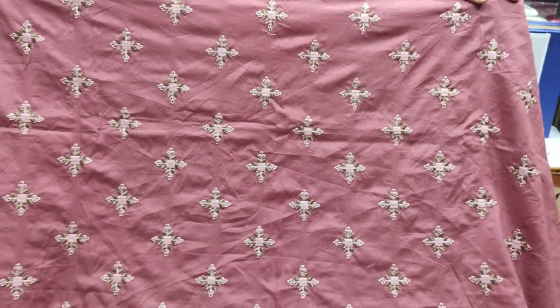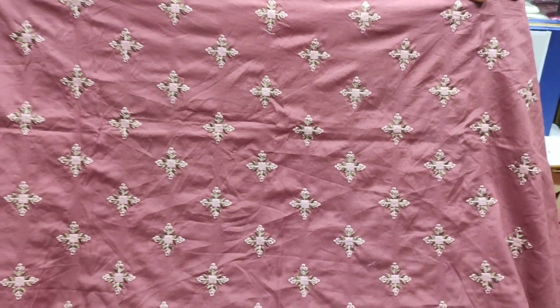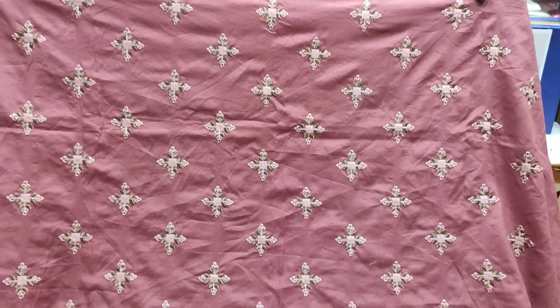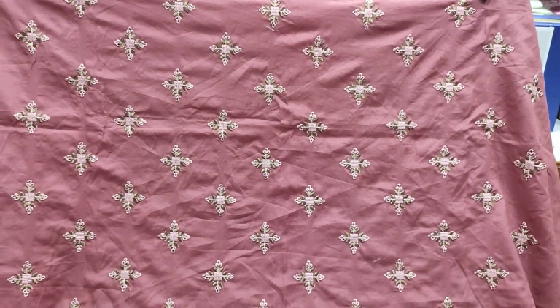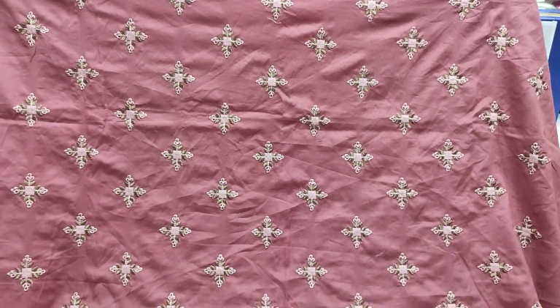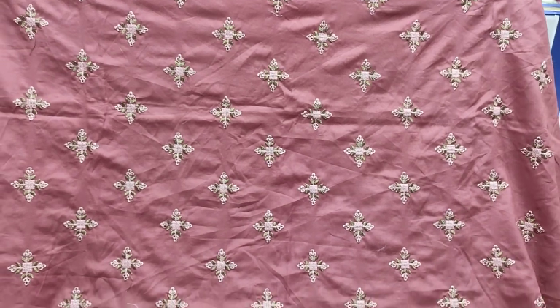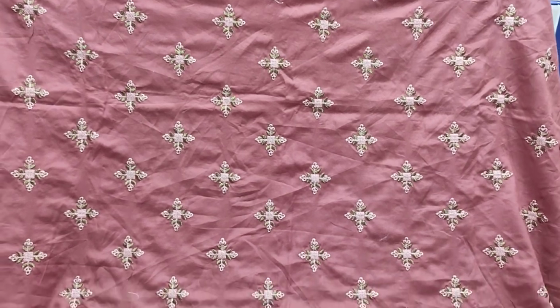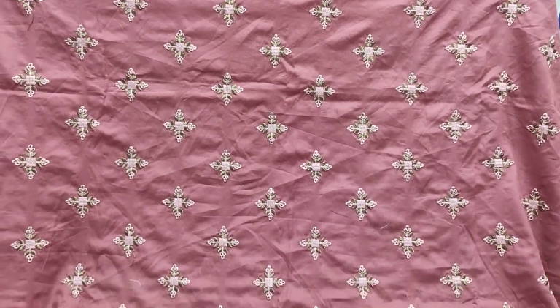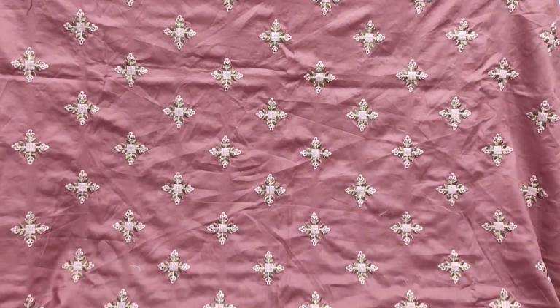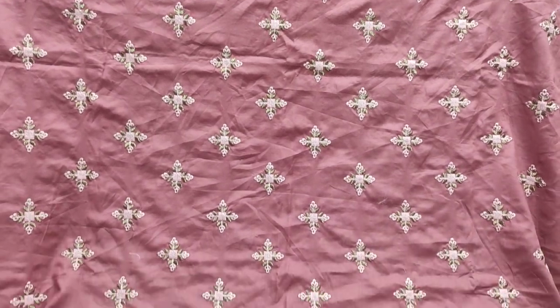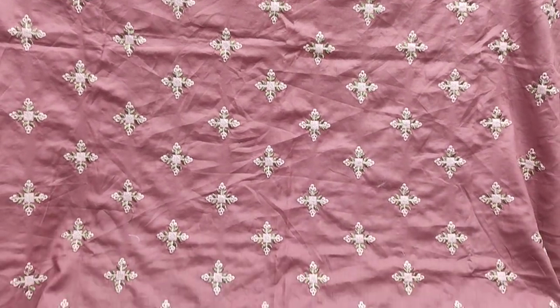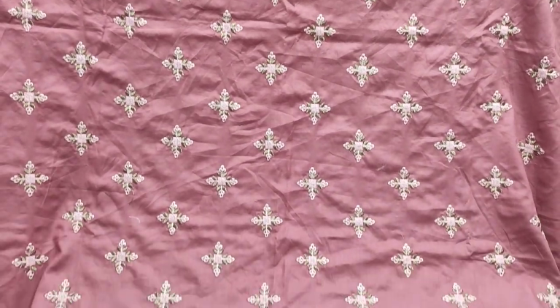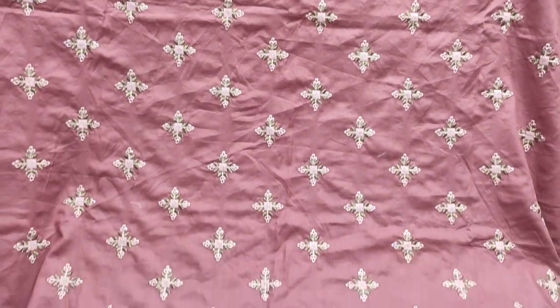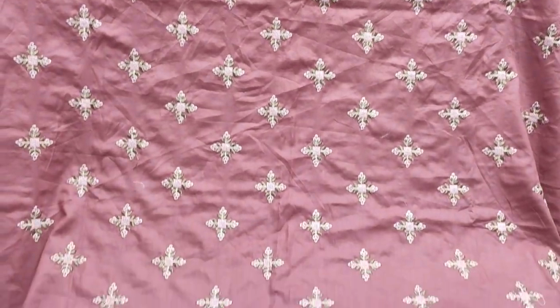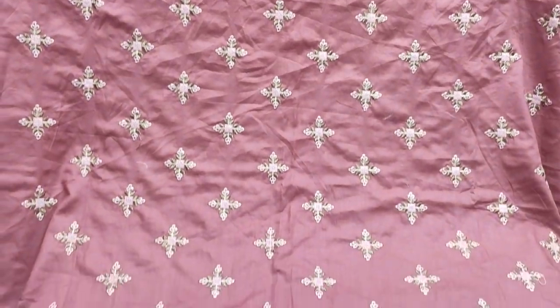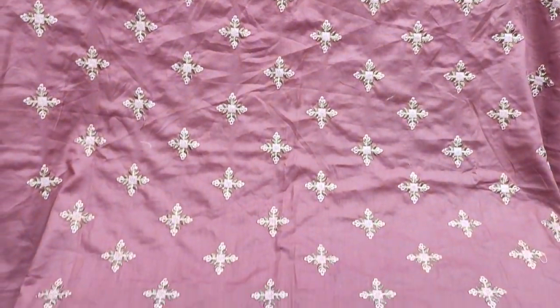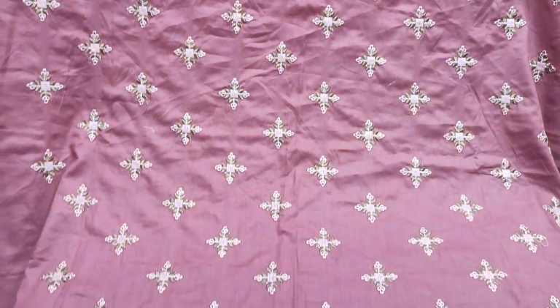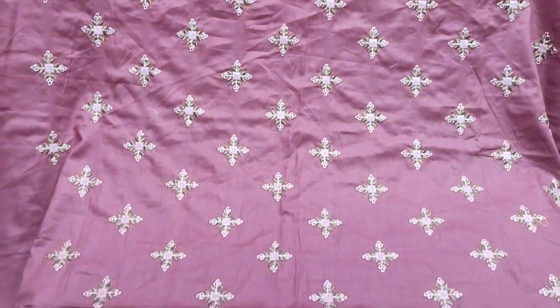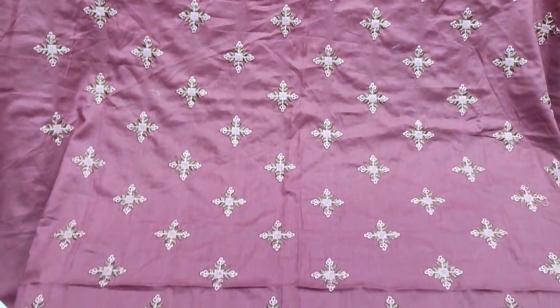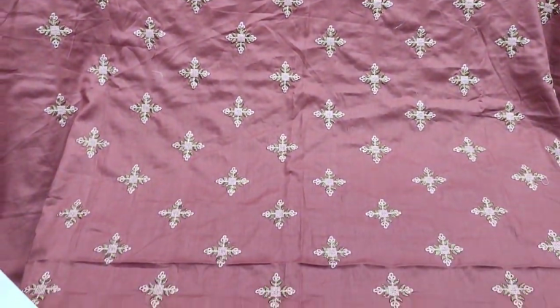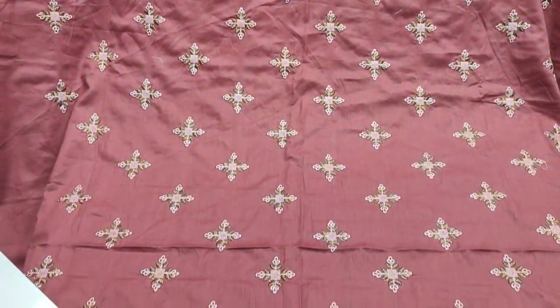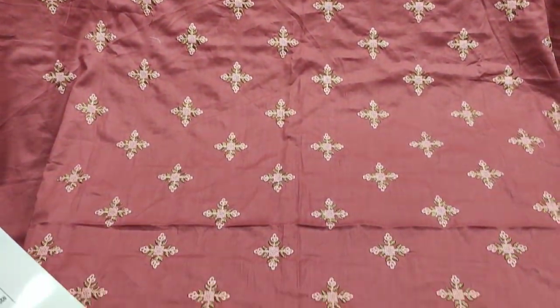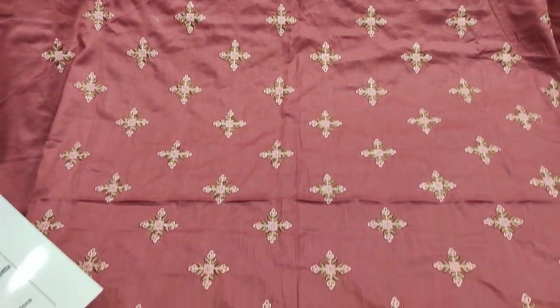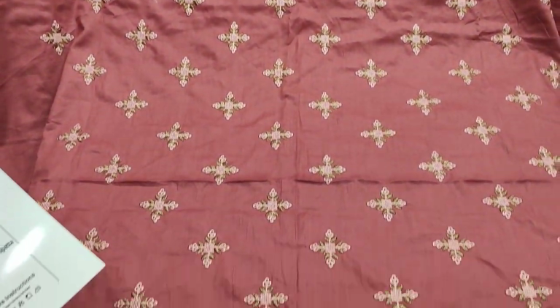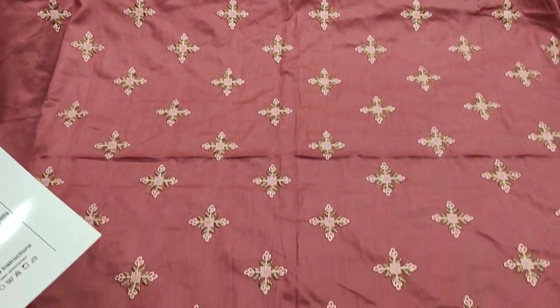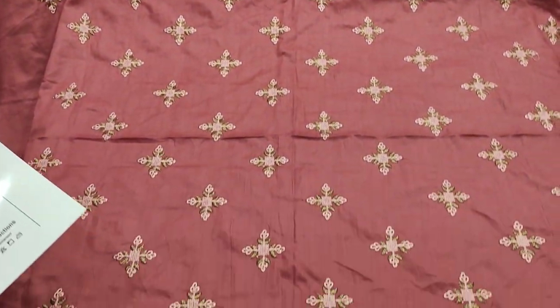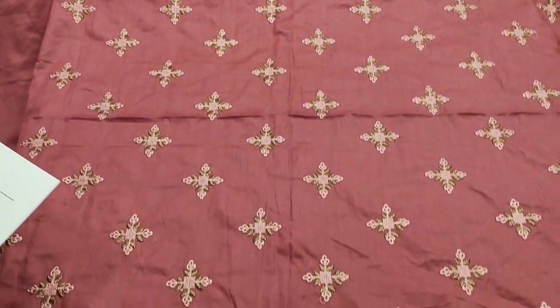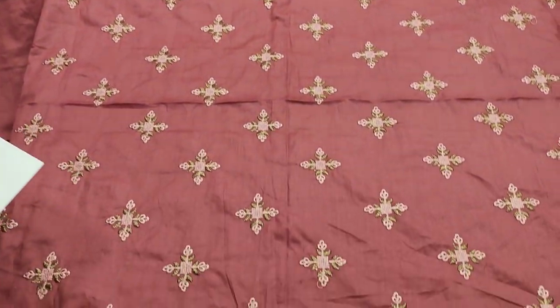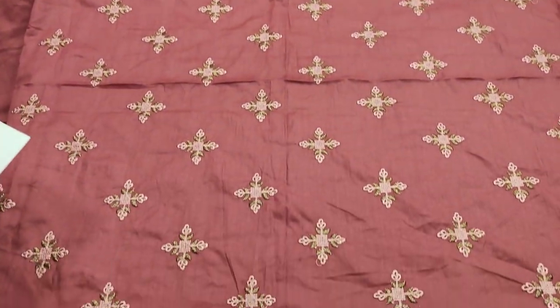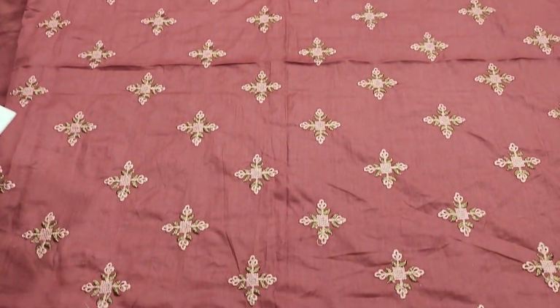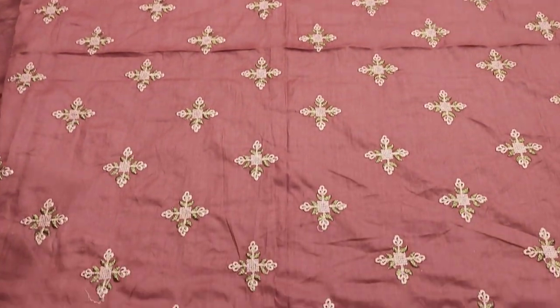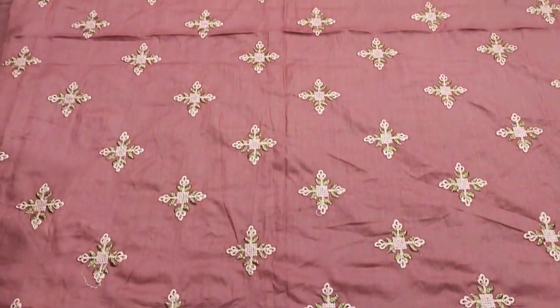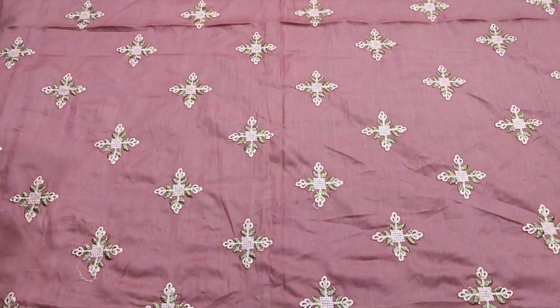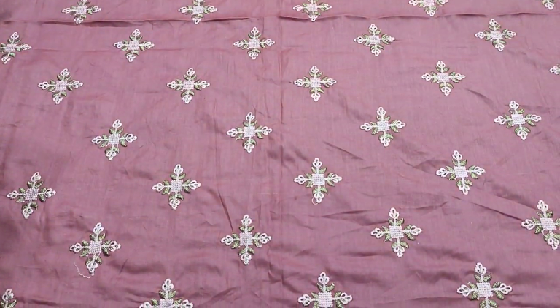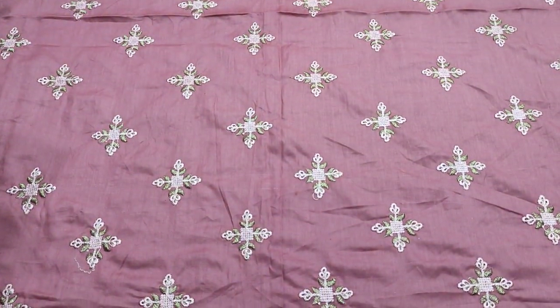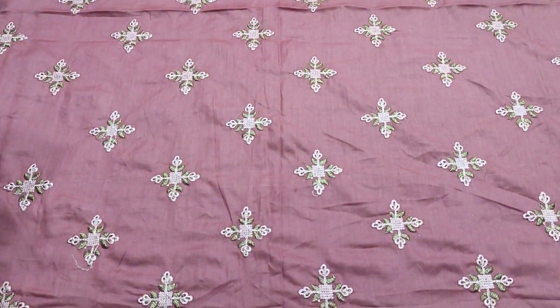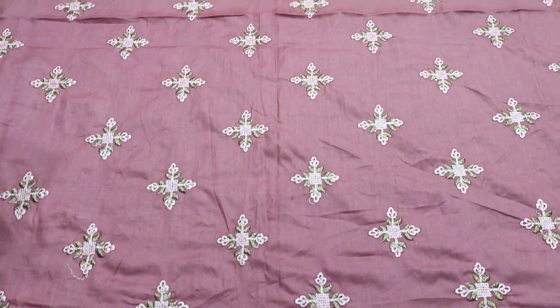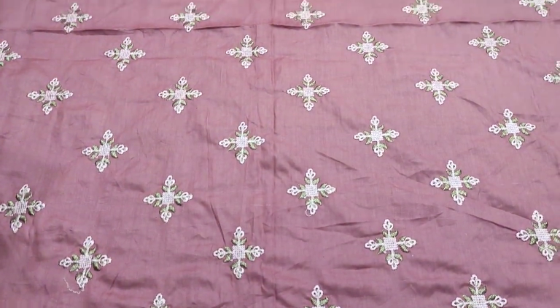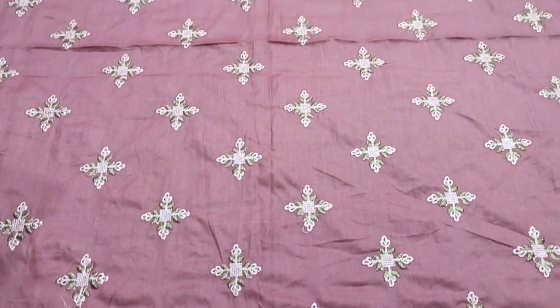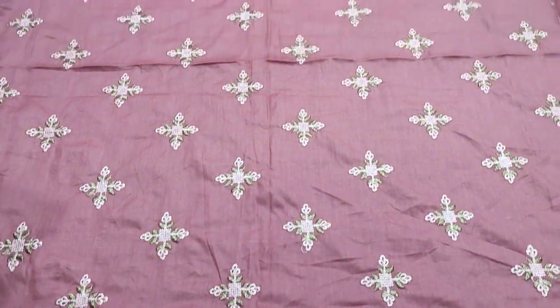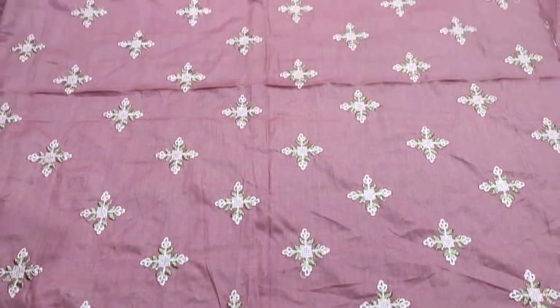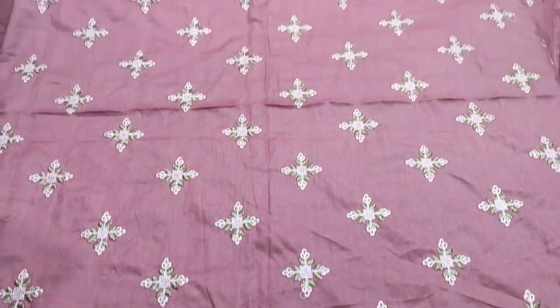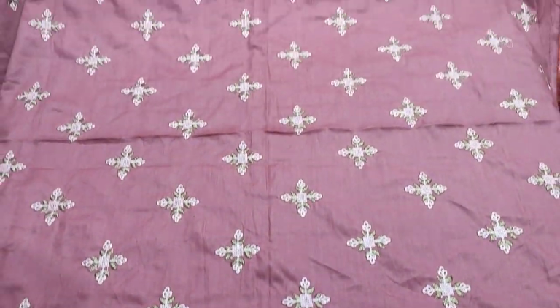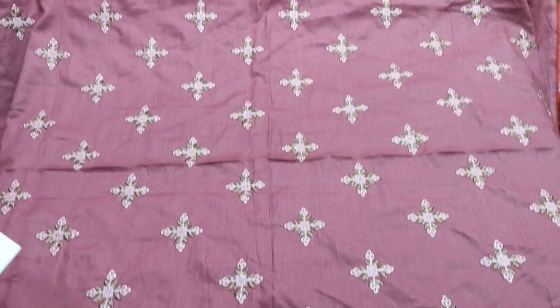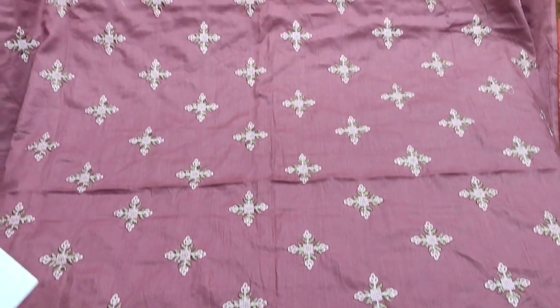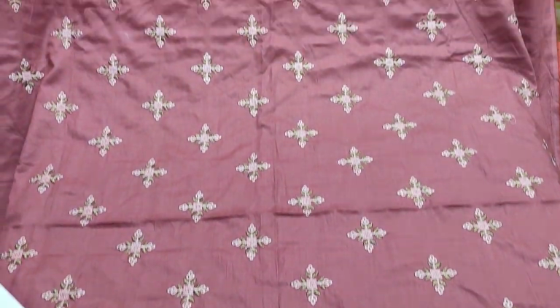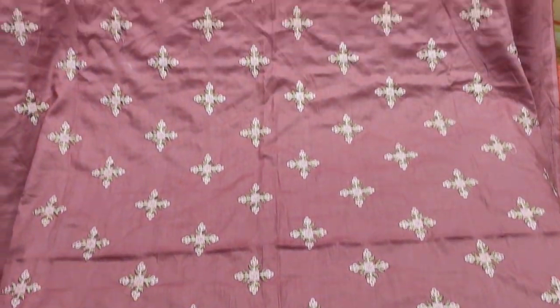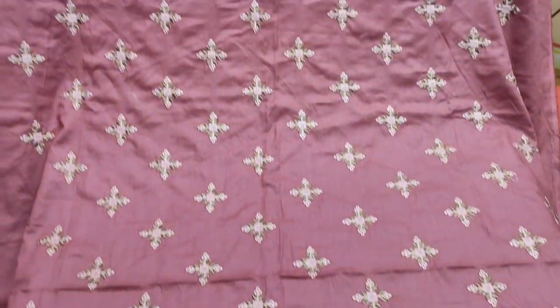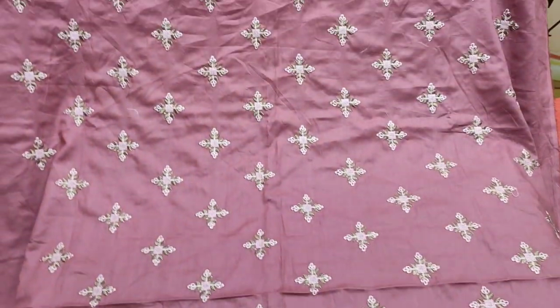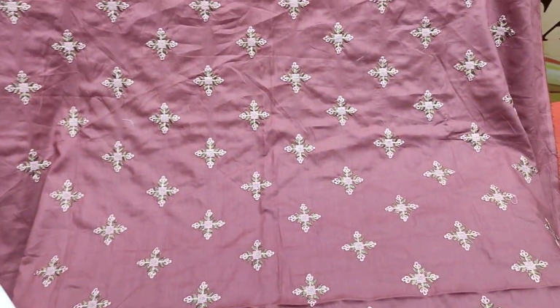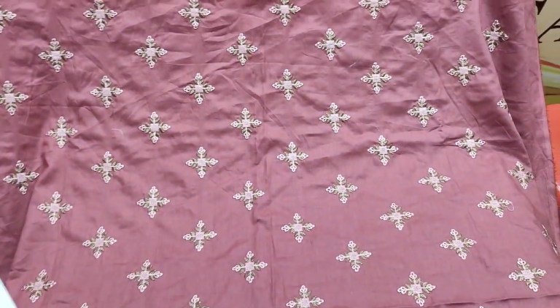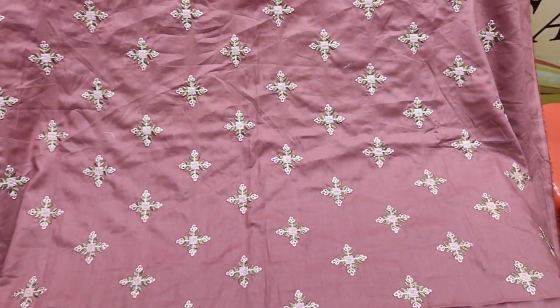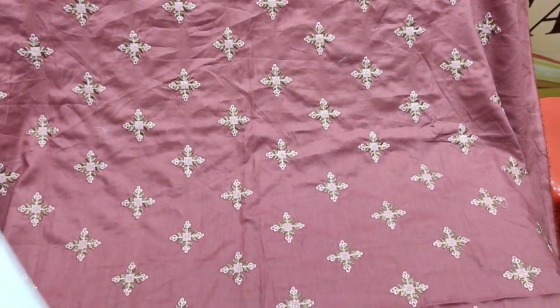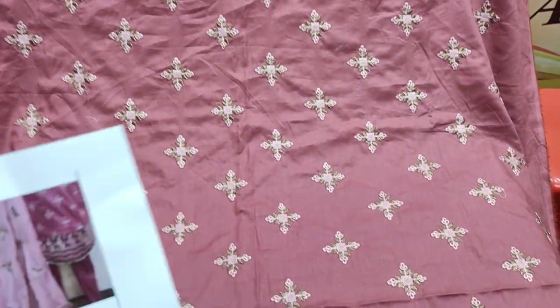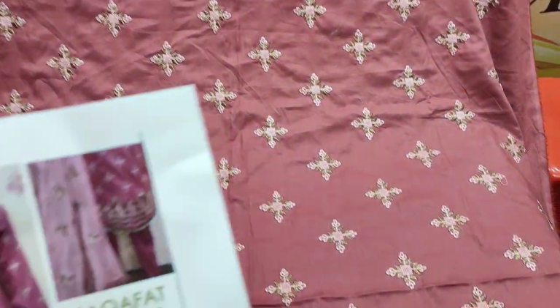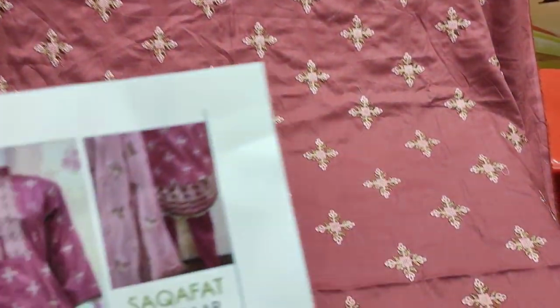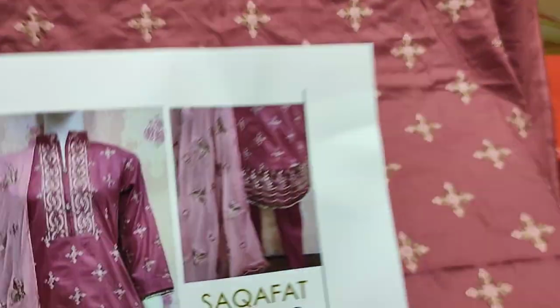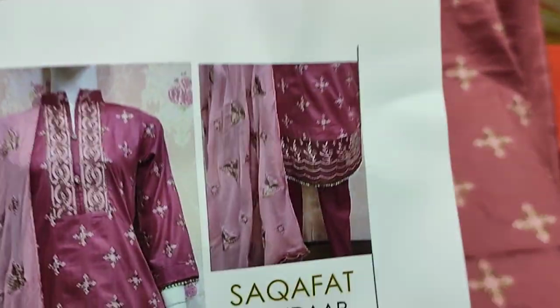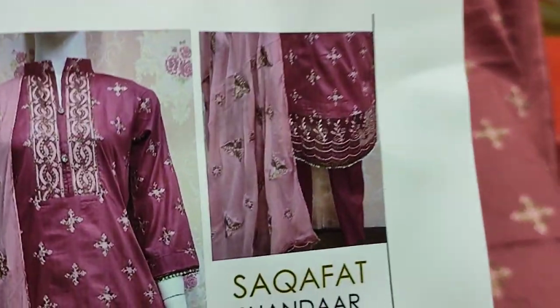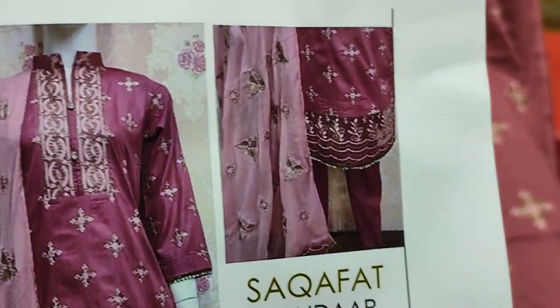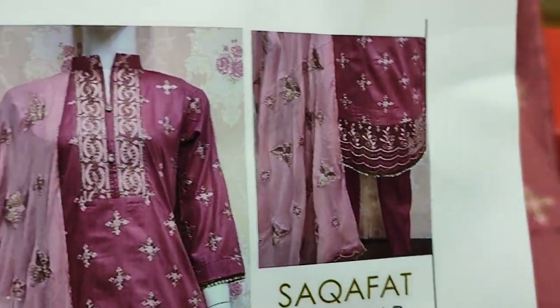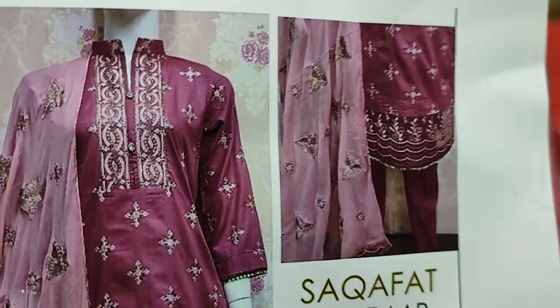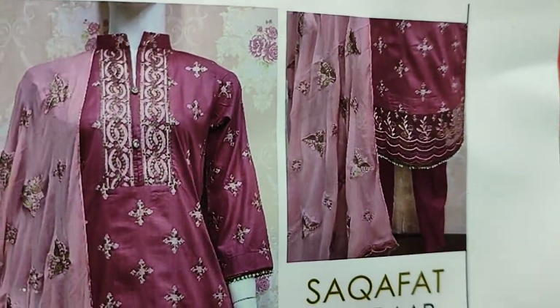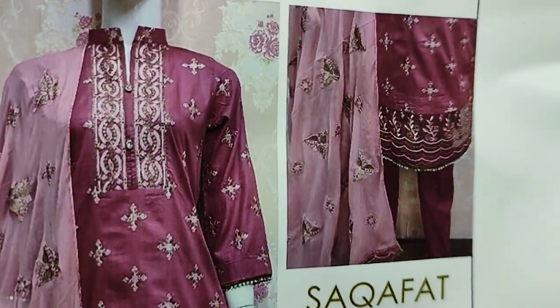Assalamu alaykum everyone, Abdul Kadir here in the Thakafat collection. Here in summer cotton fabric we have a new design.